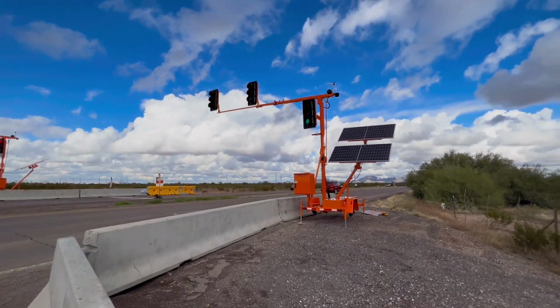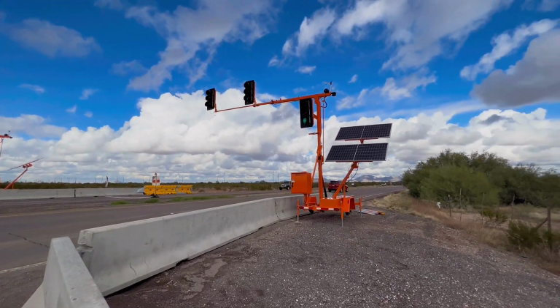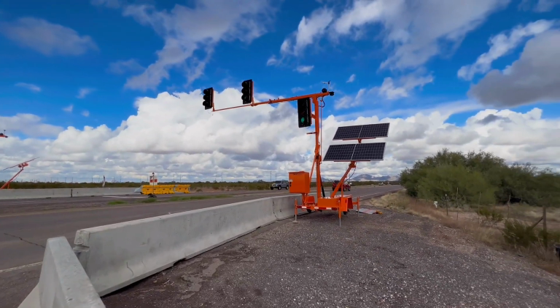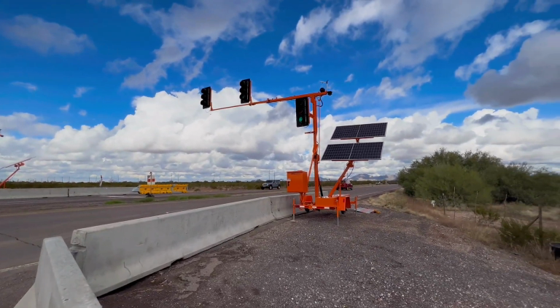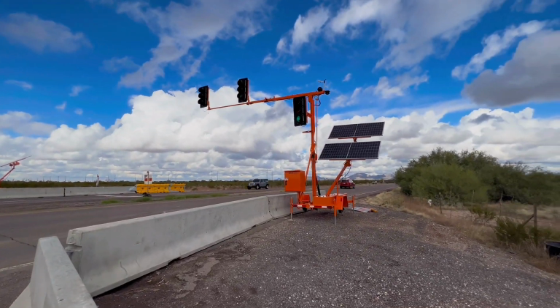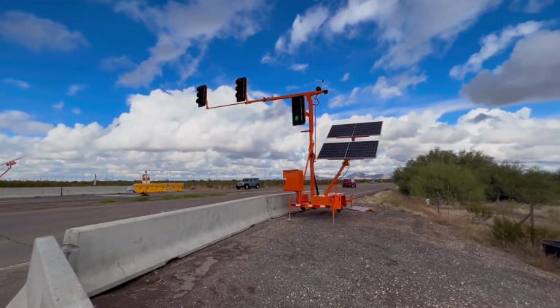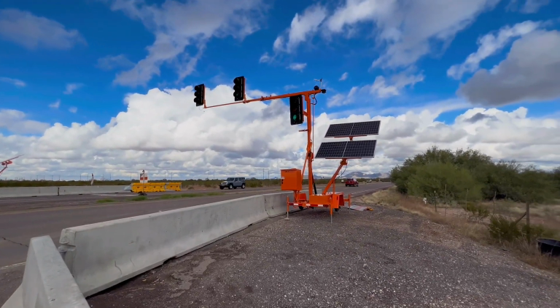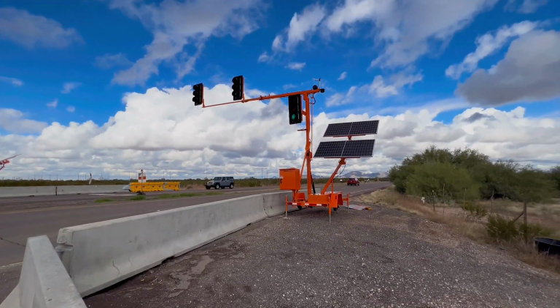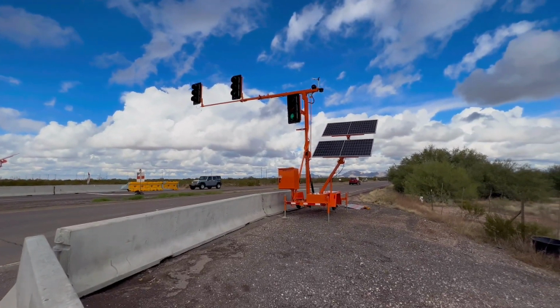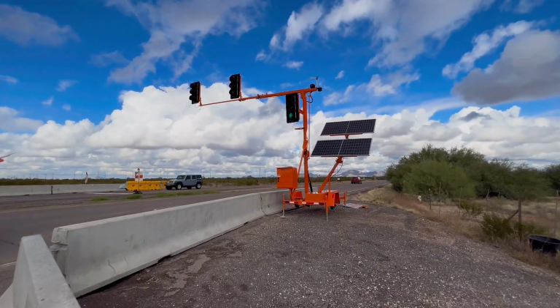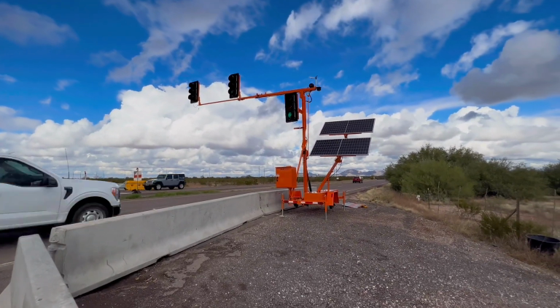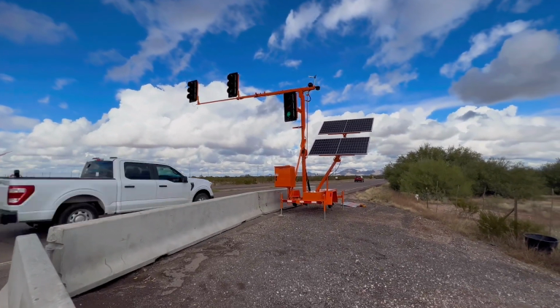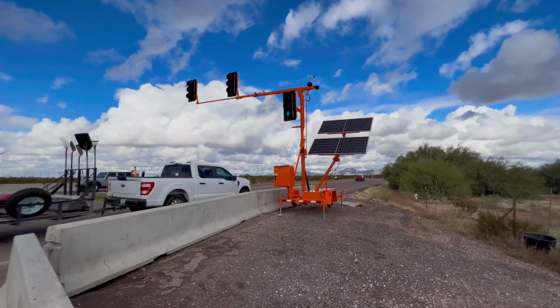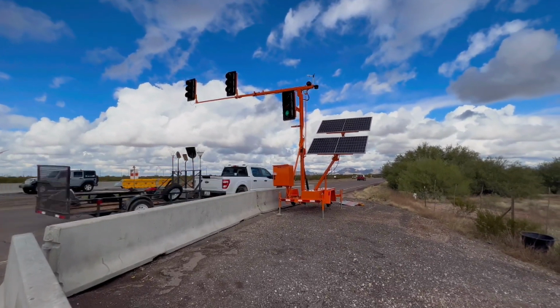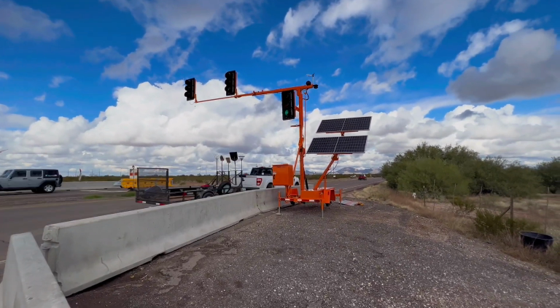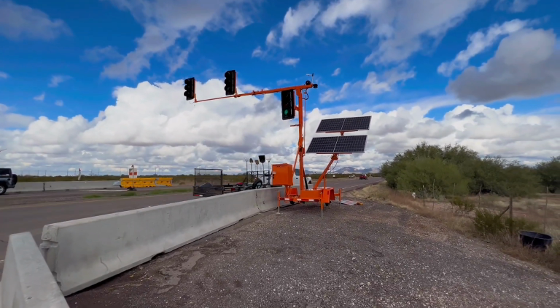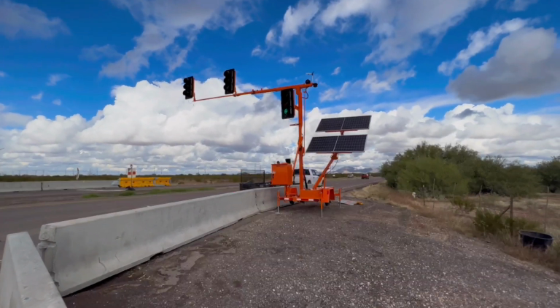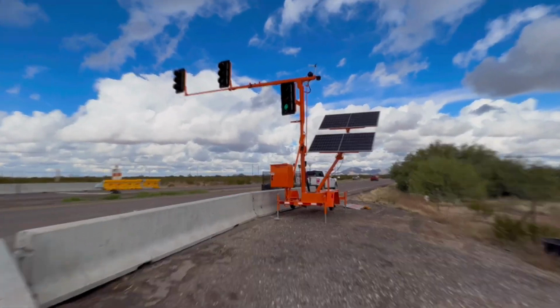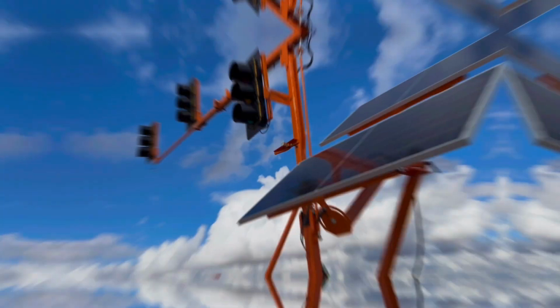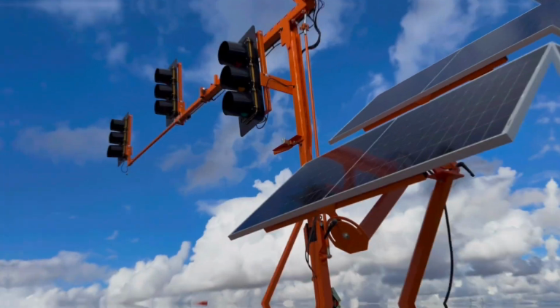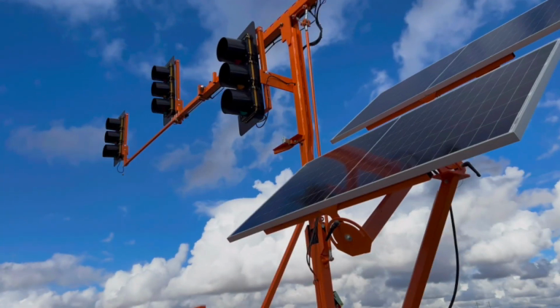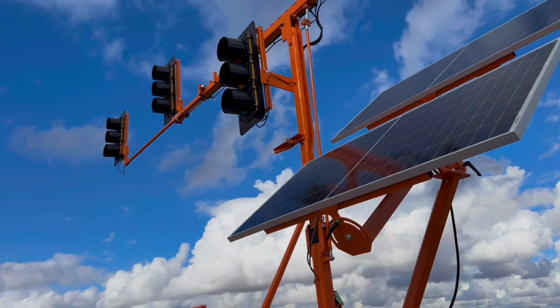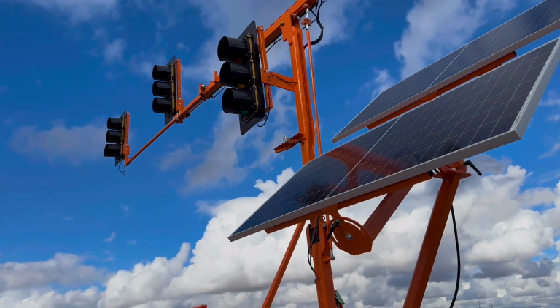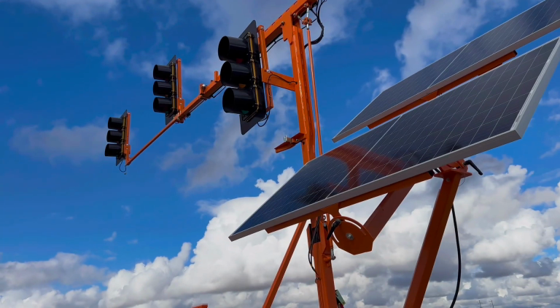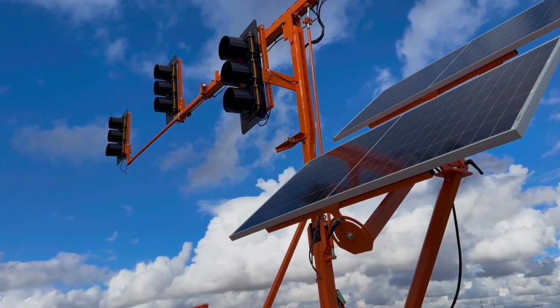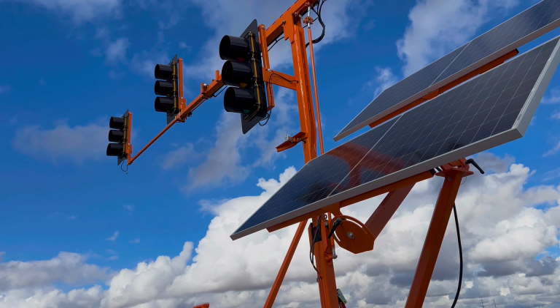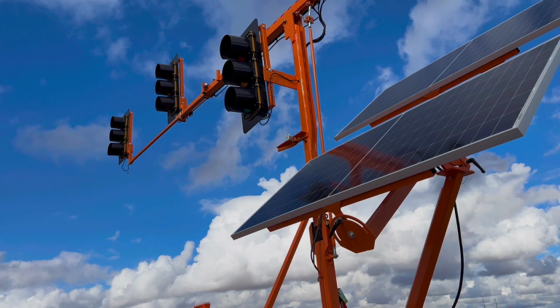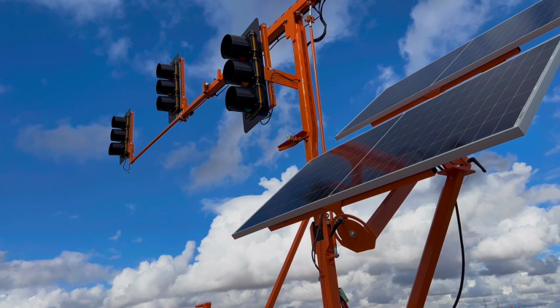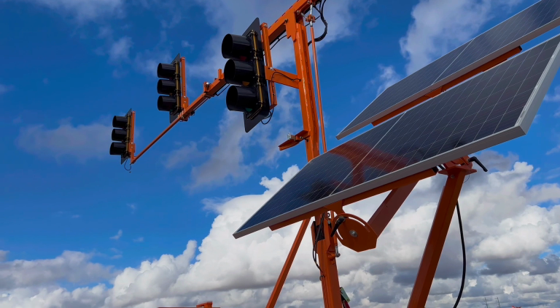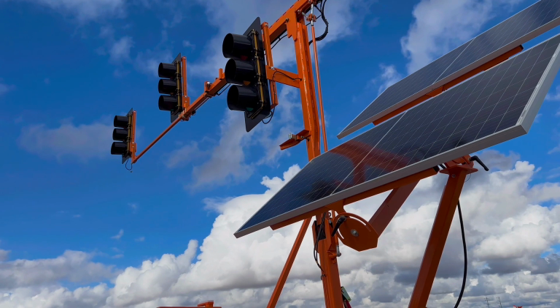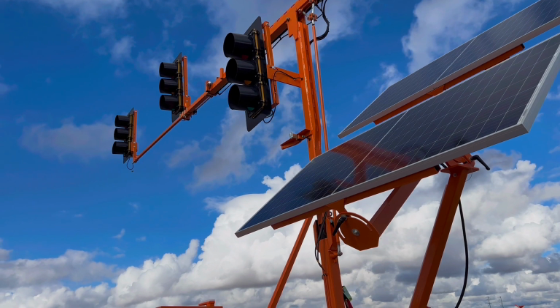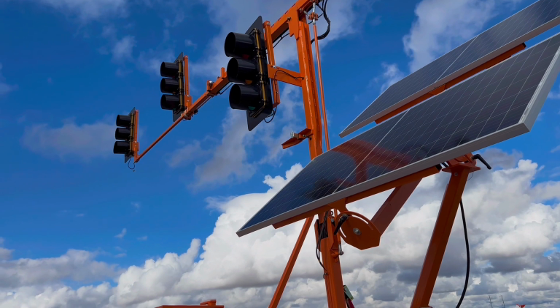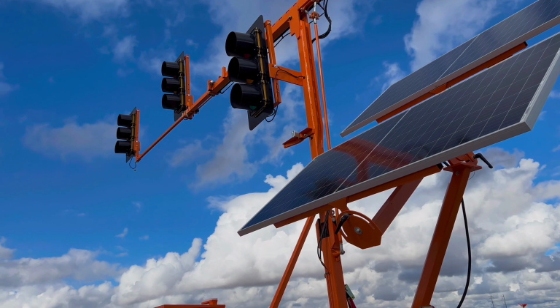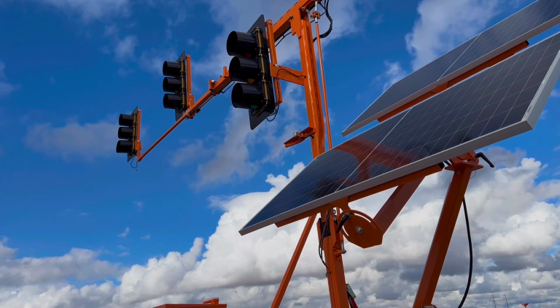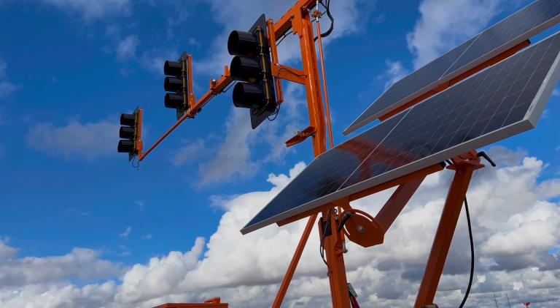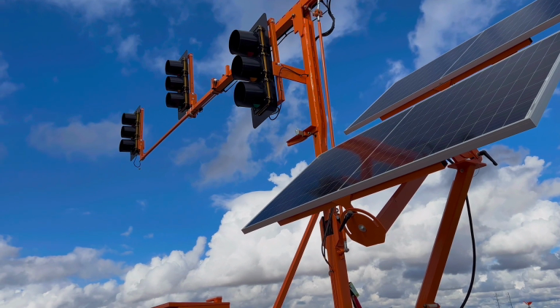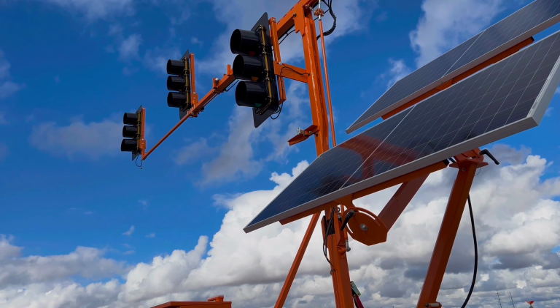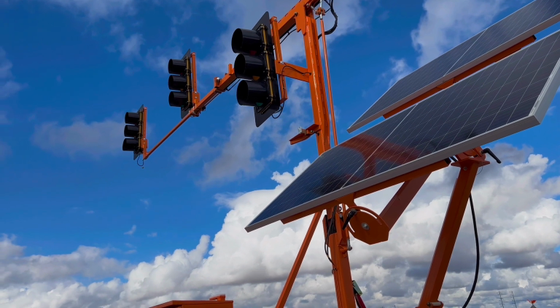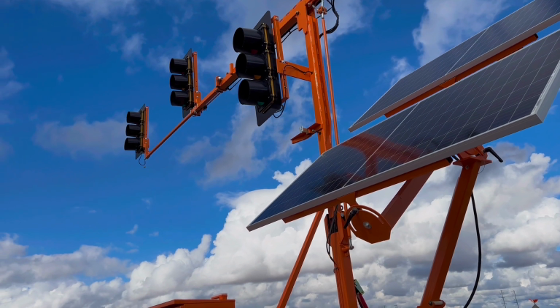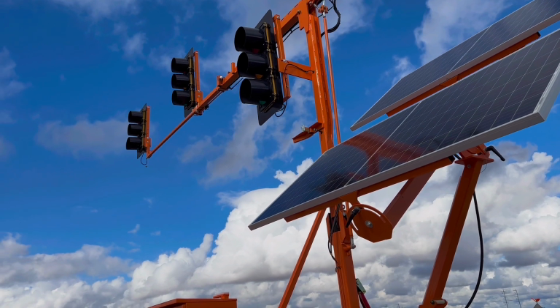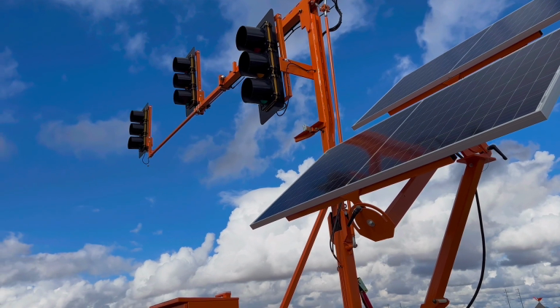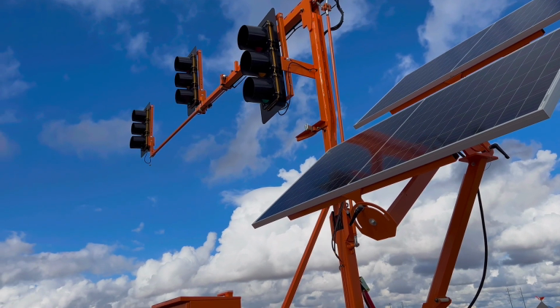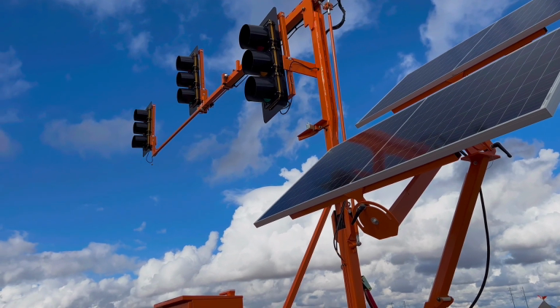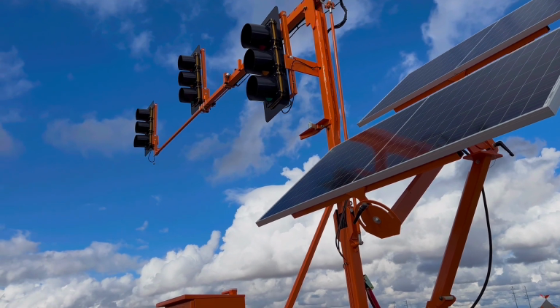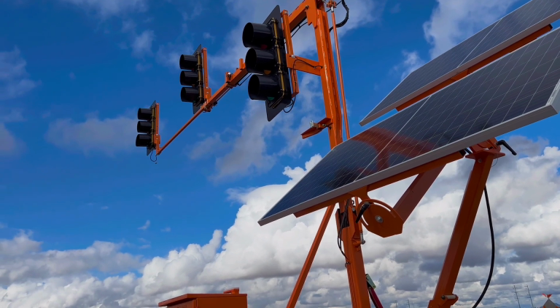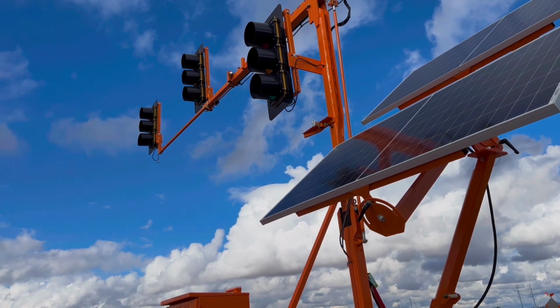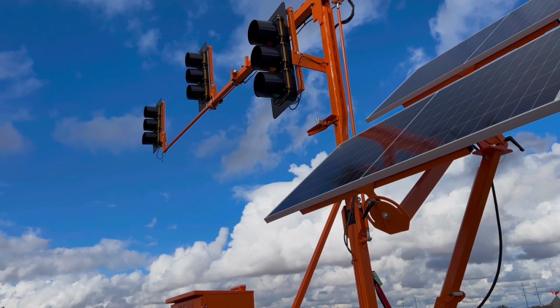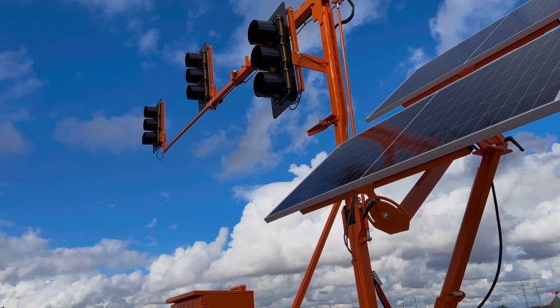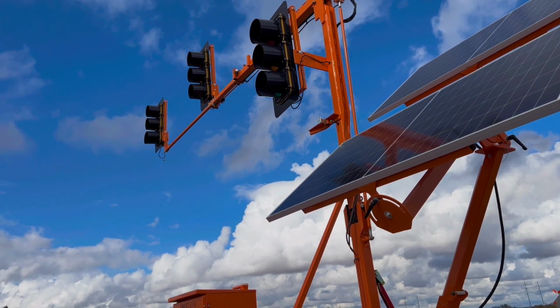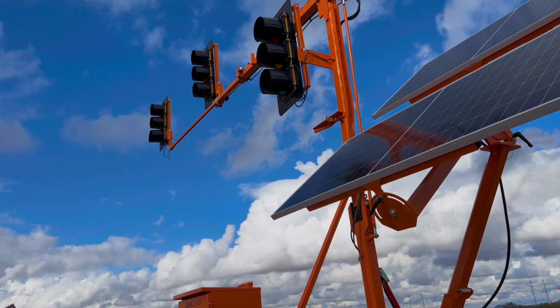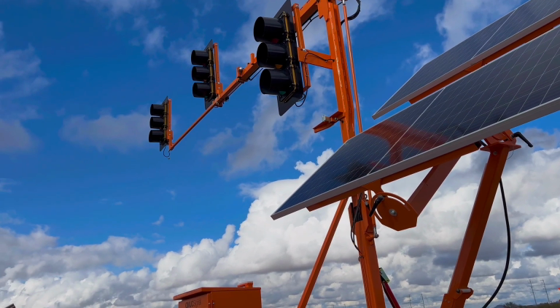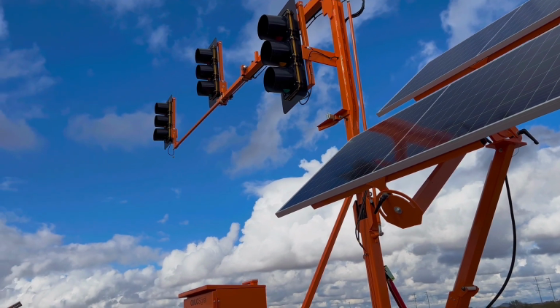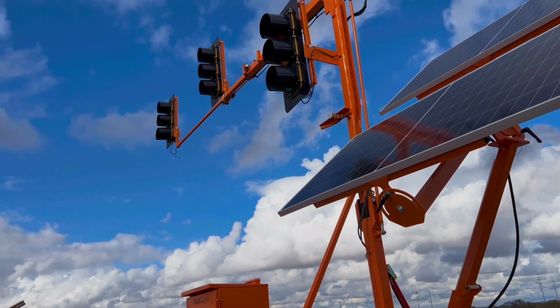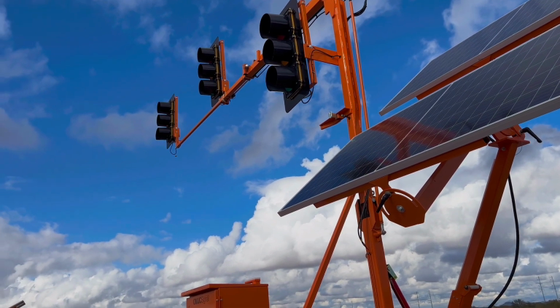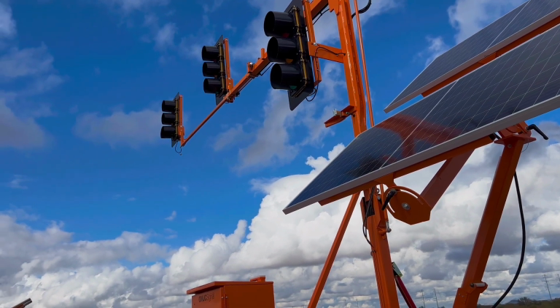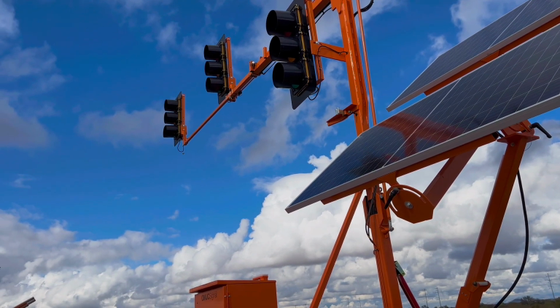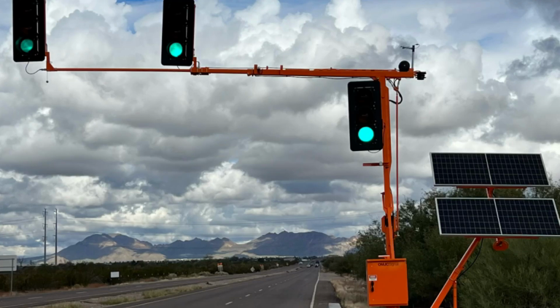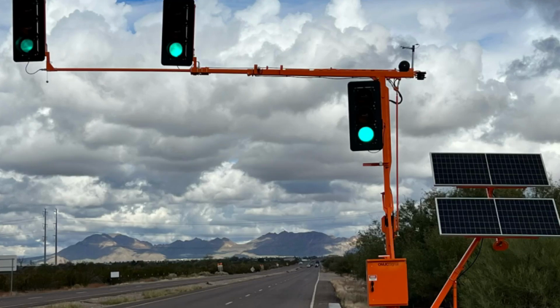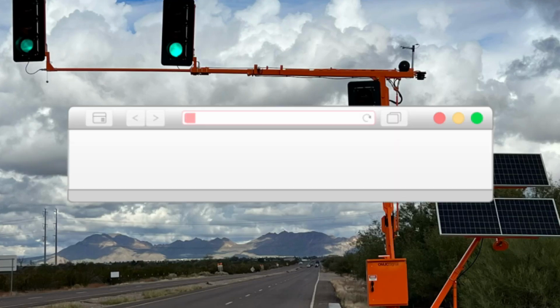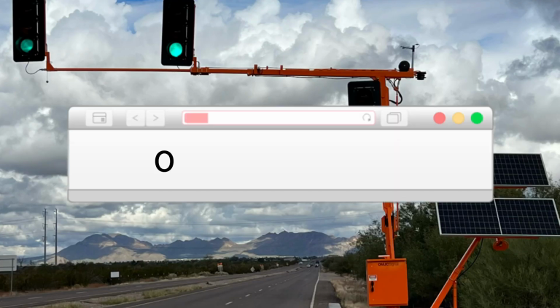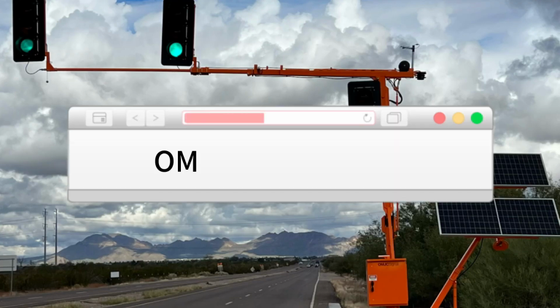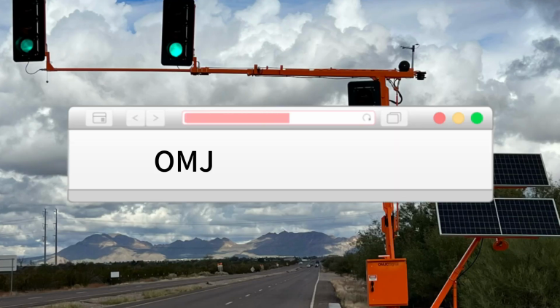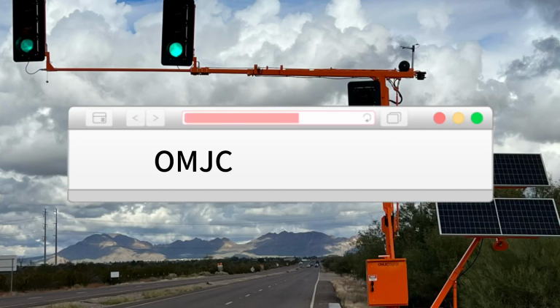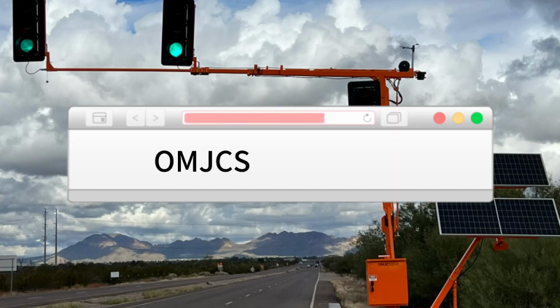If it's been a while since you've looked at portable signals, it's time to look again. Visit omjcsignal.com.